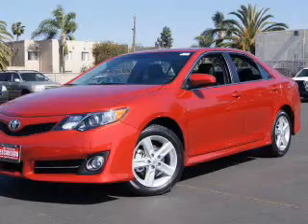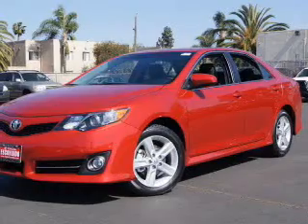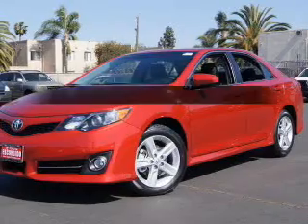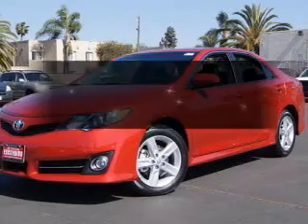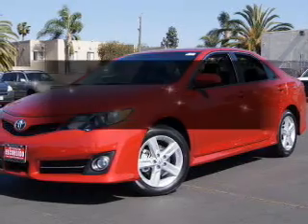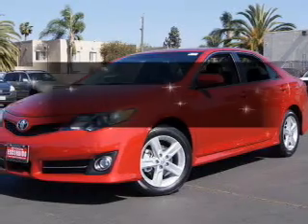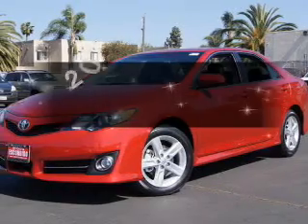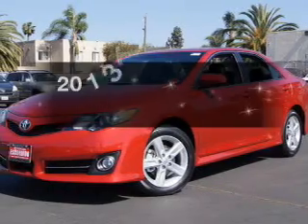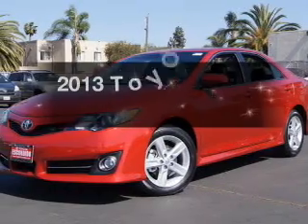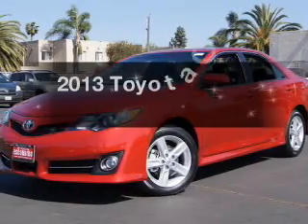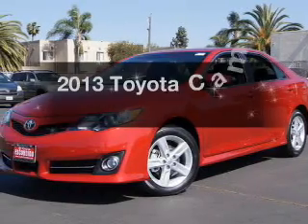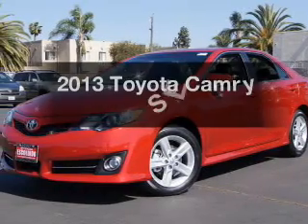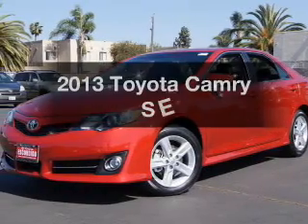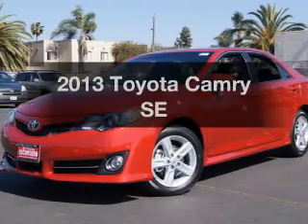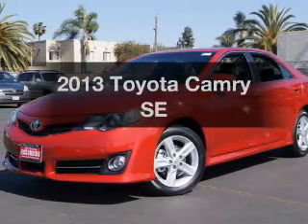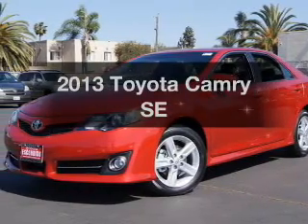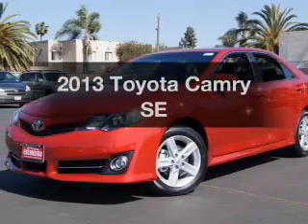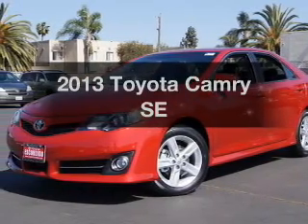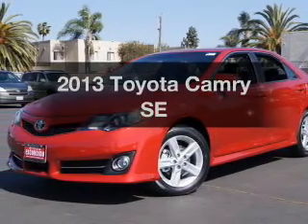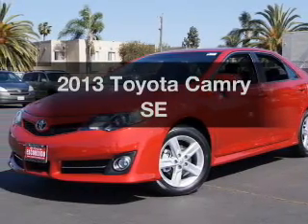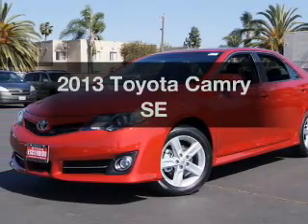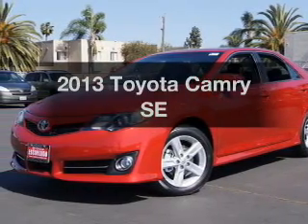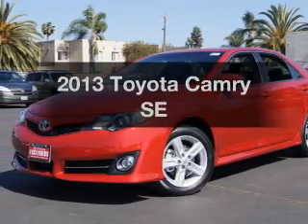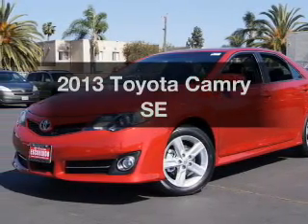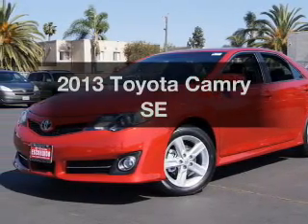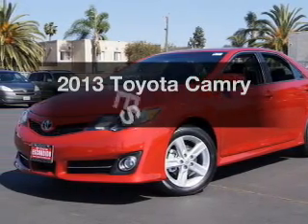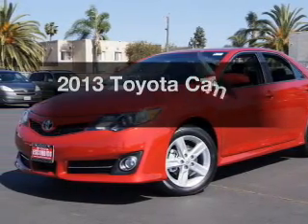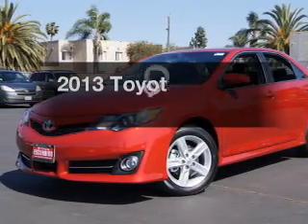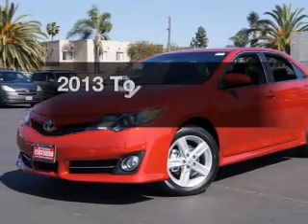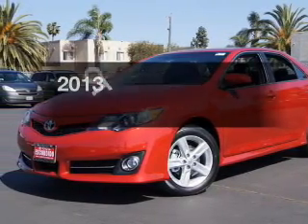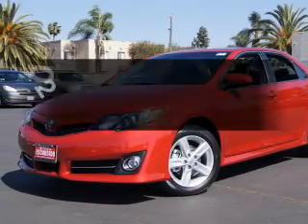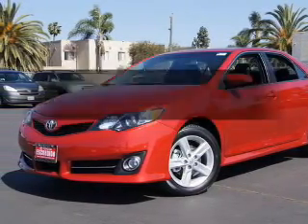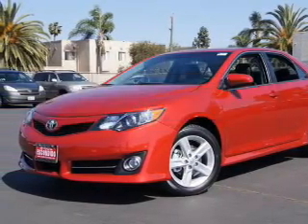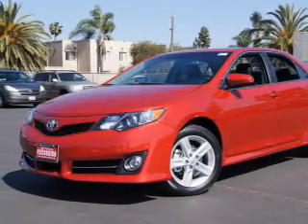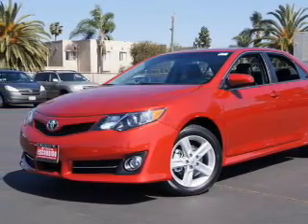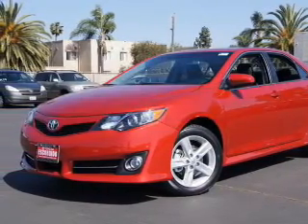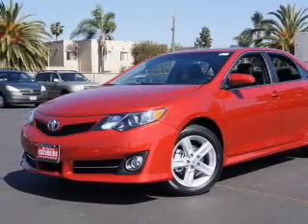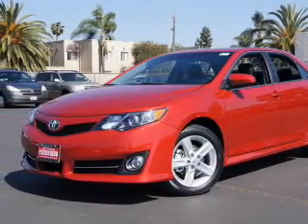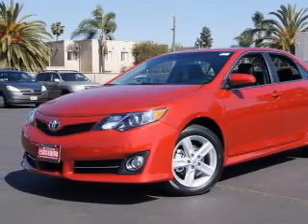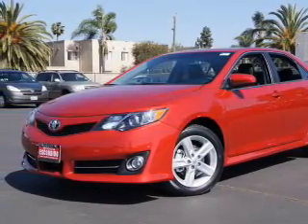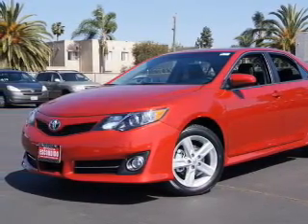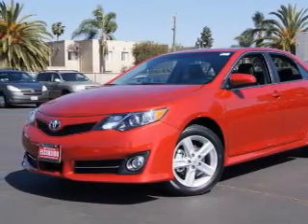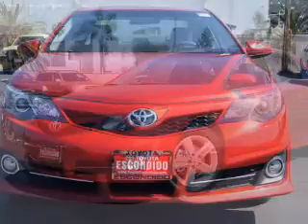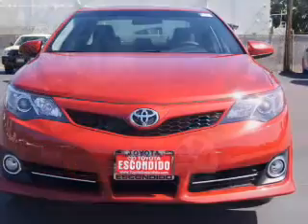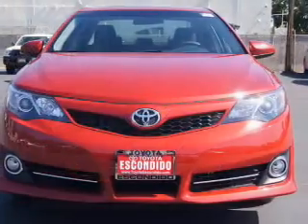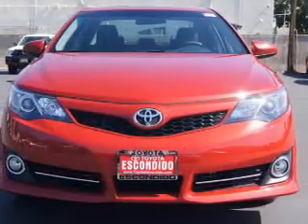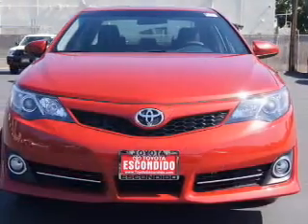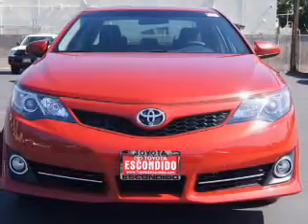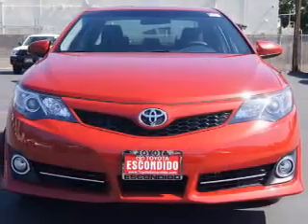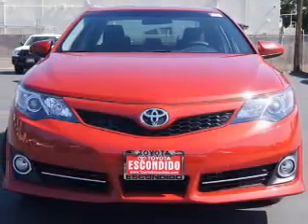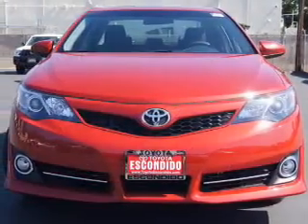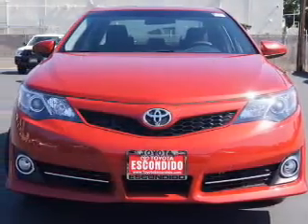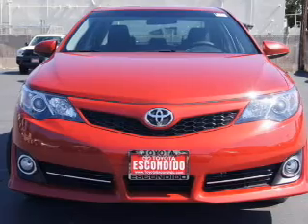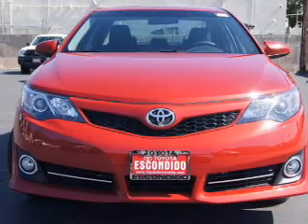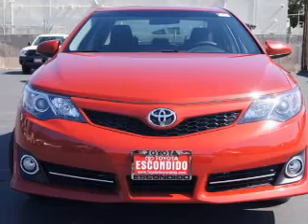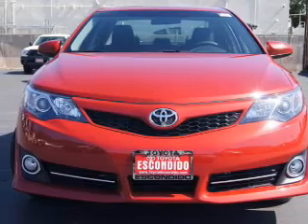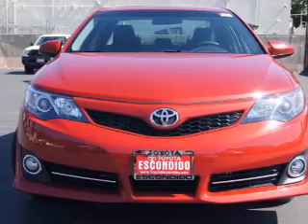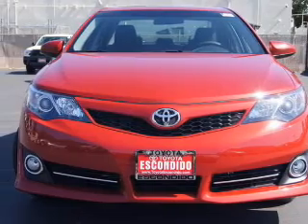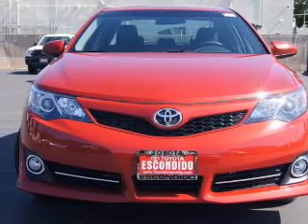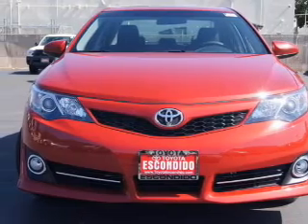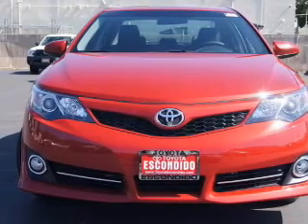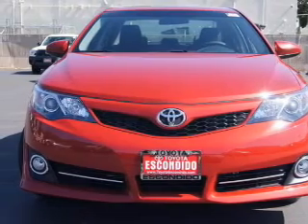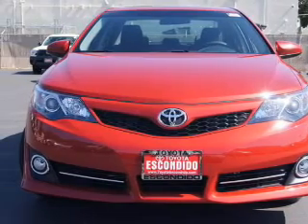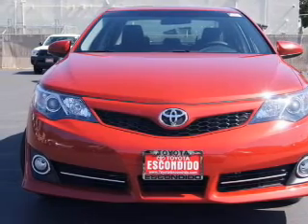Get noticed in this 2013 Toyota Camry. If you're looking for a first-rate auto, this one could be yours today.